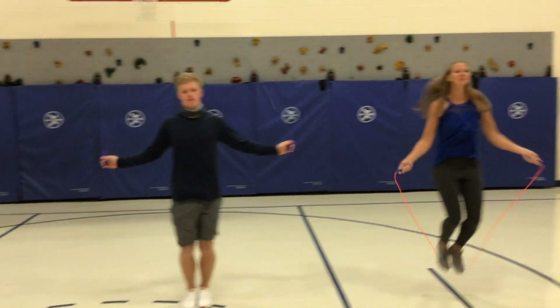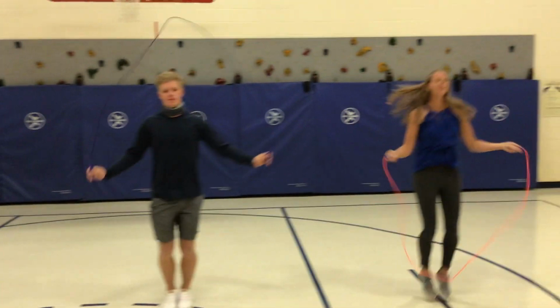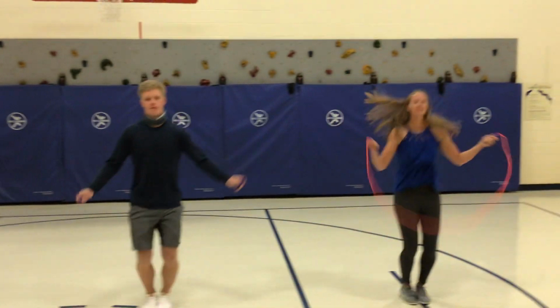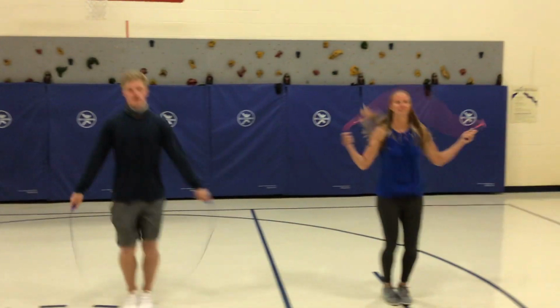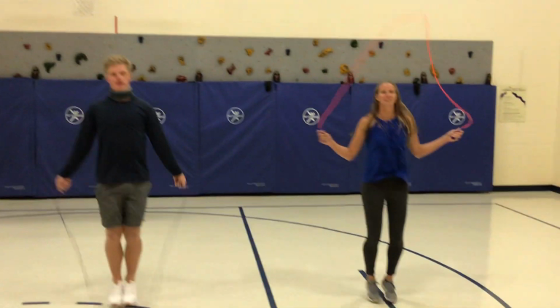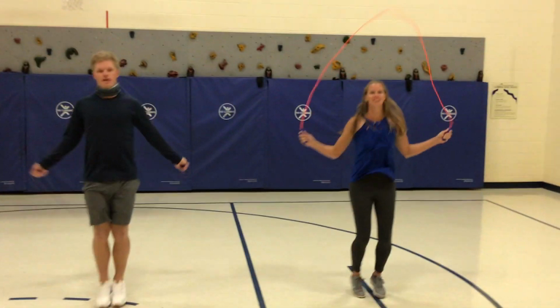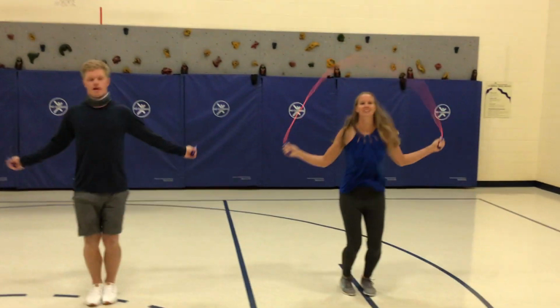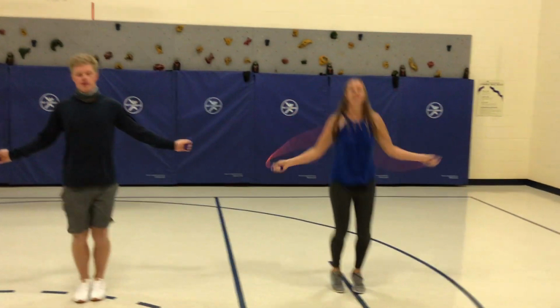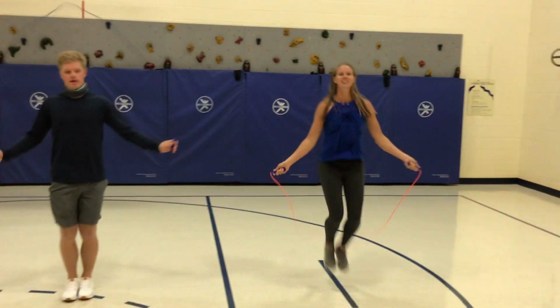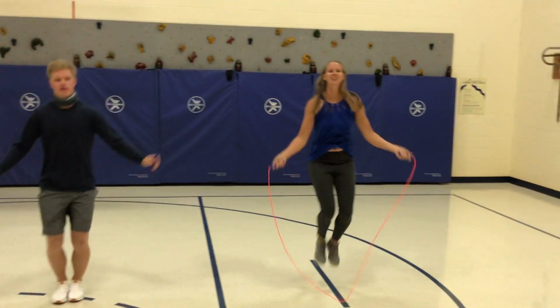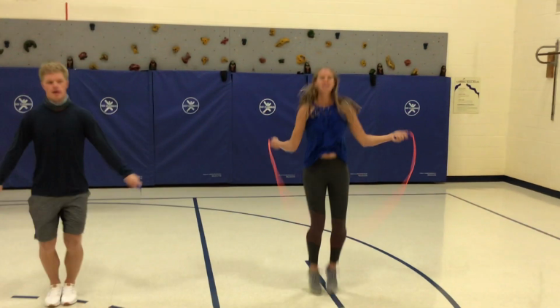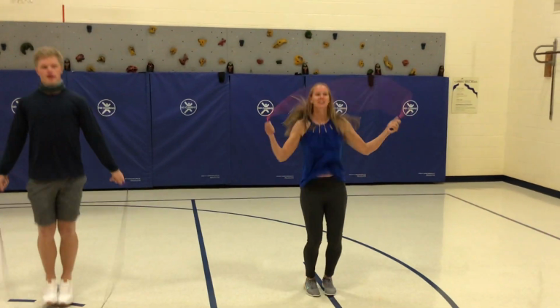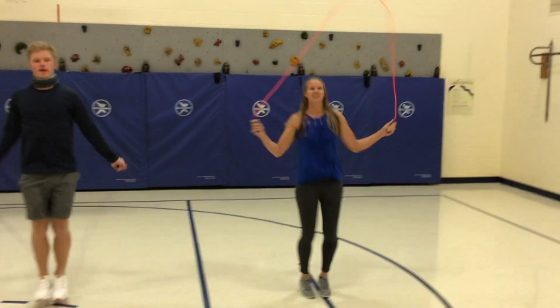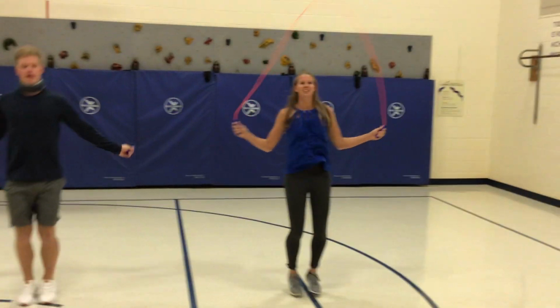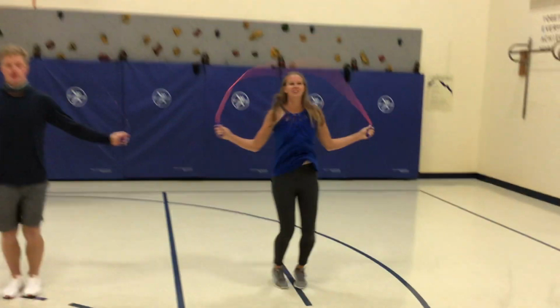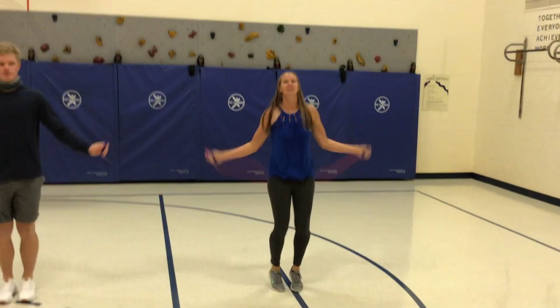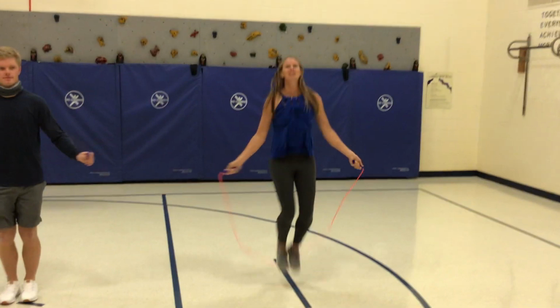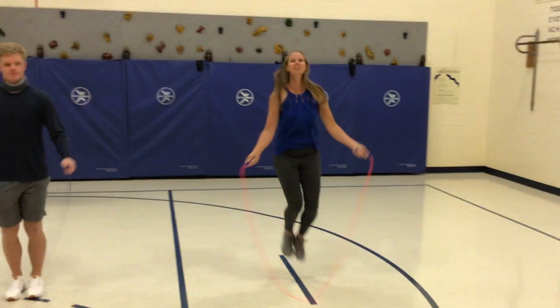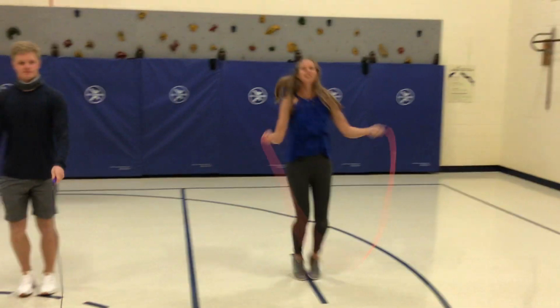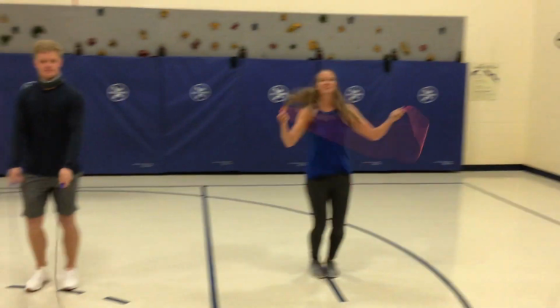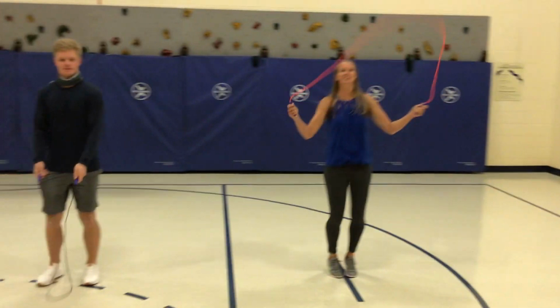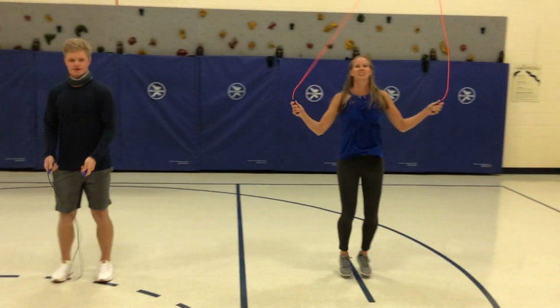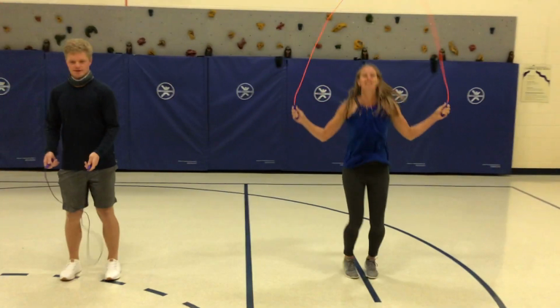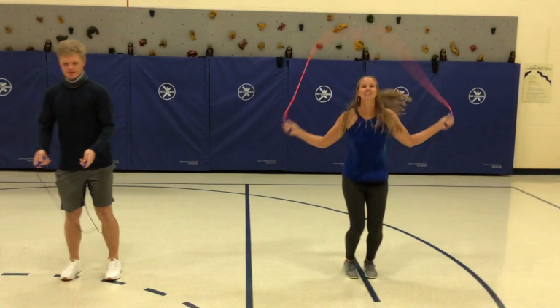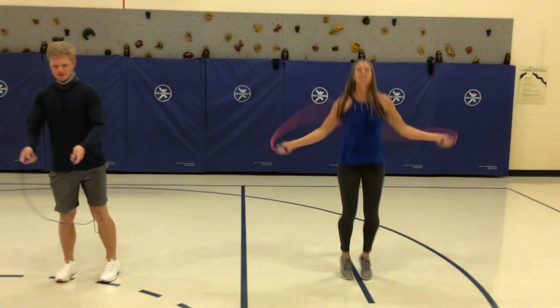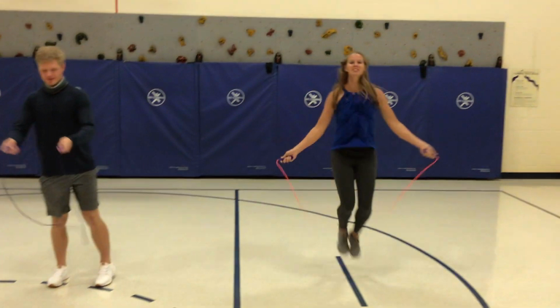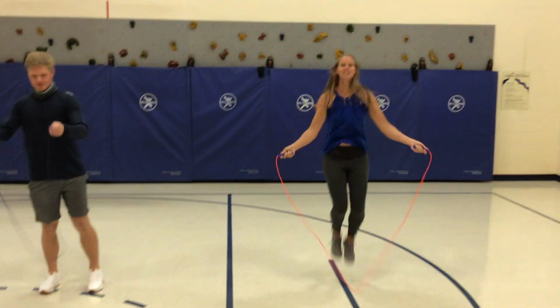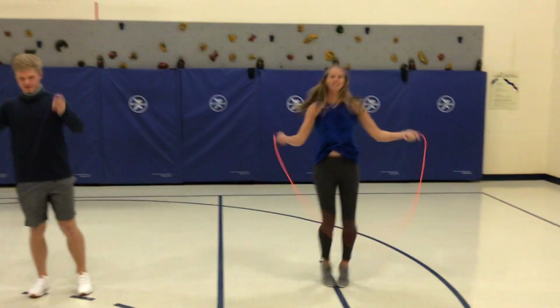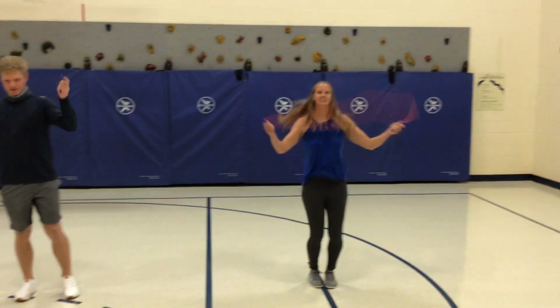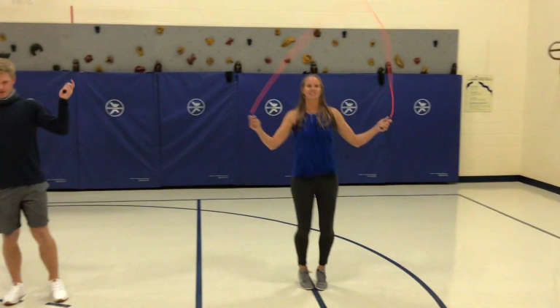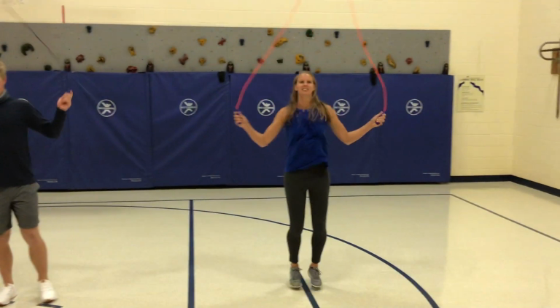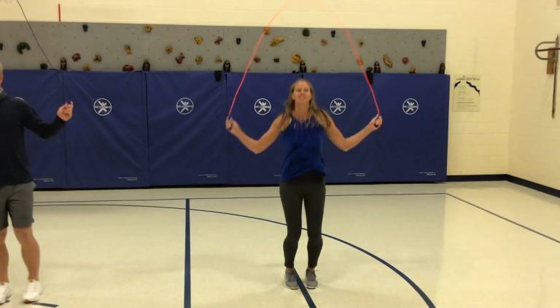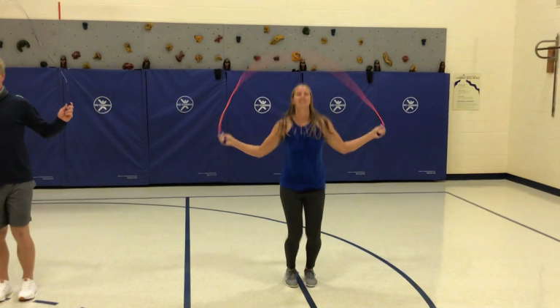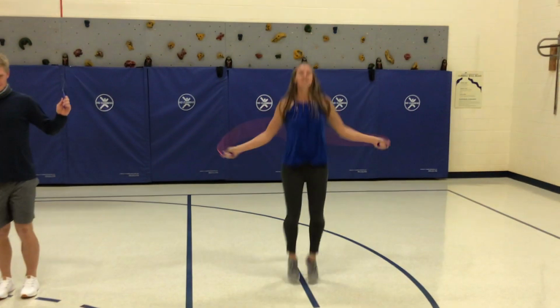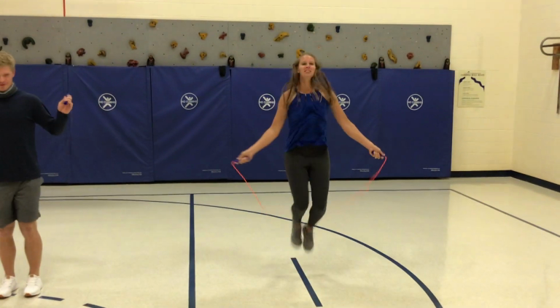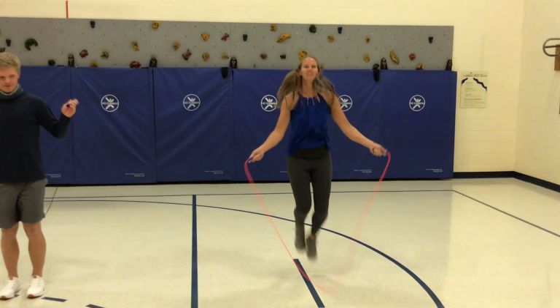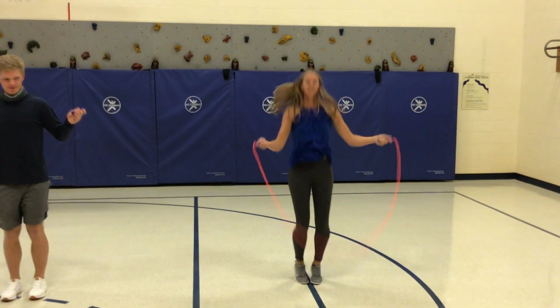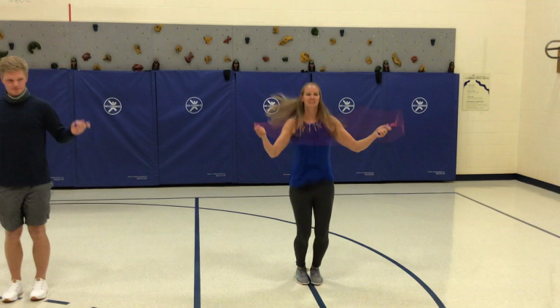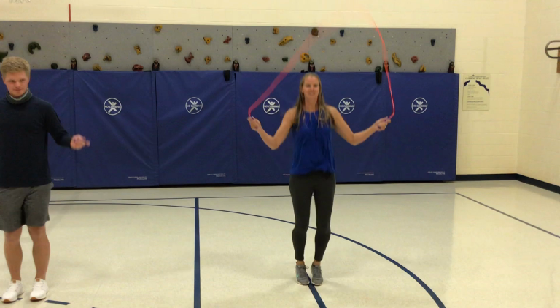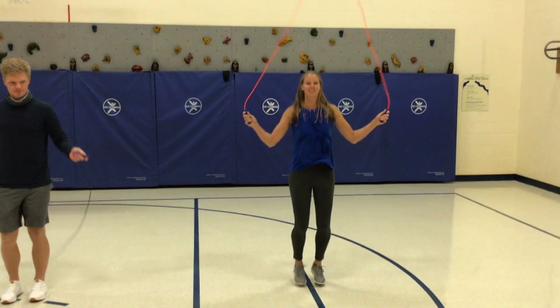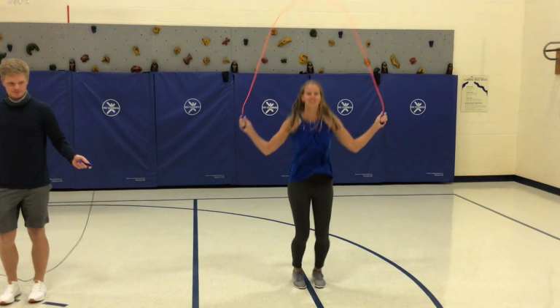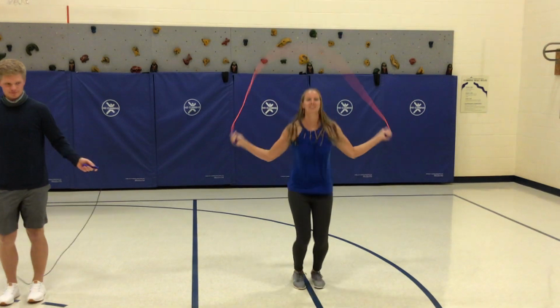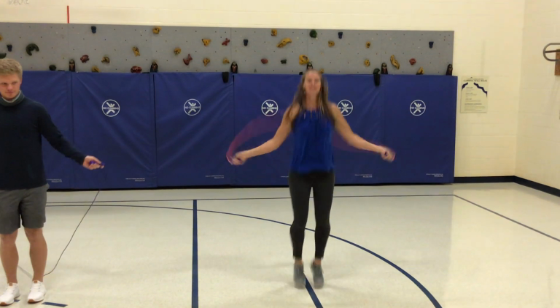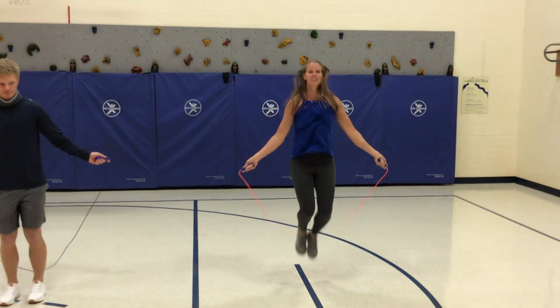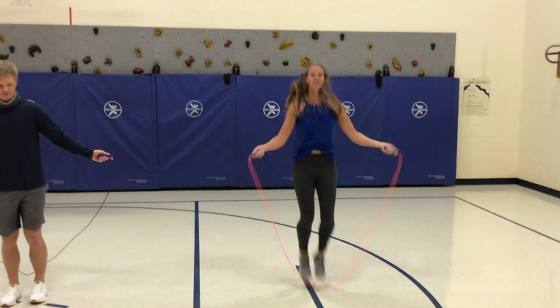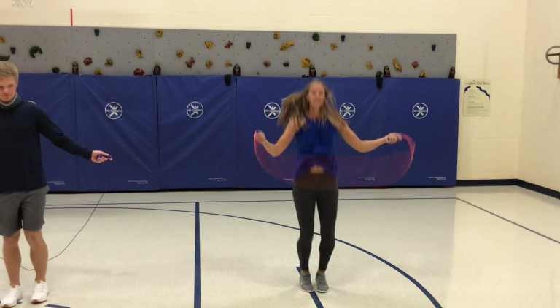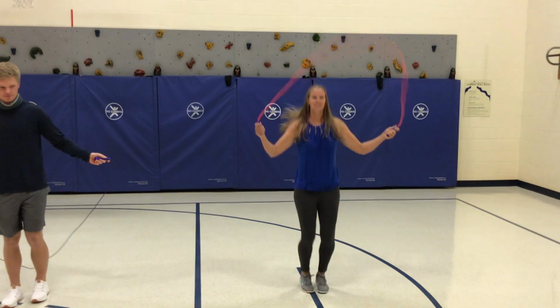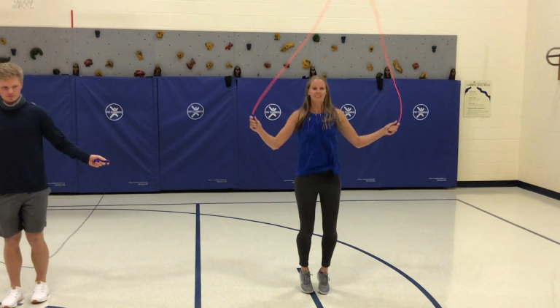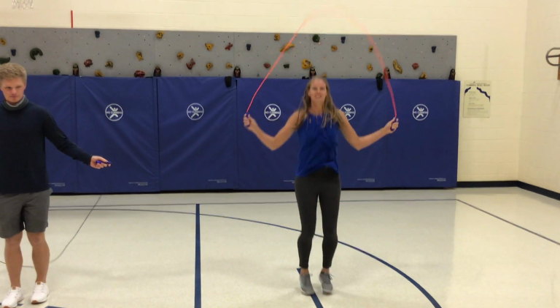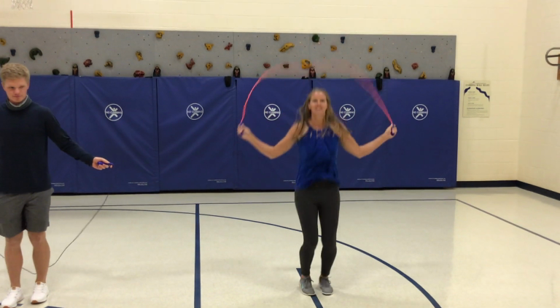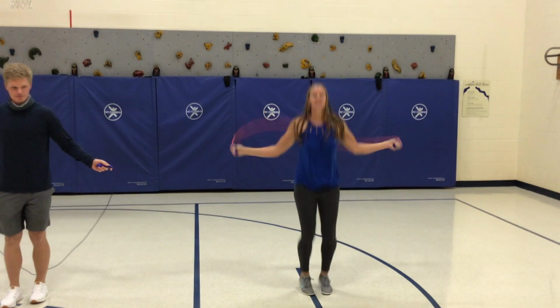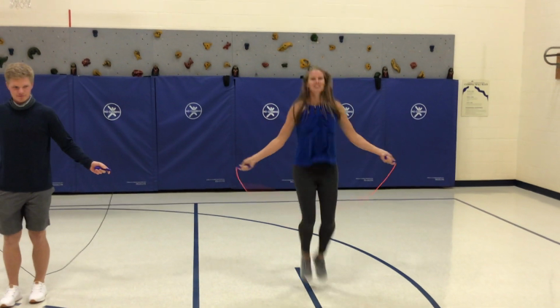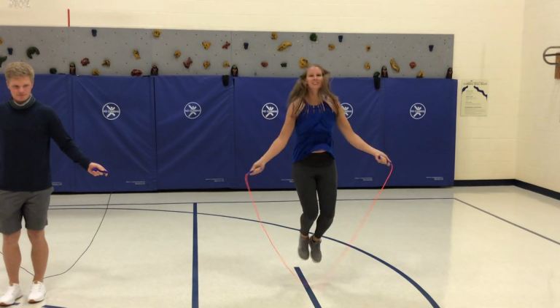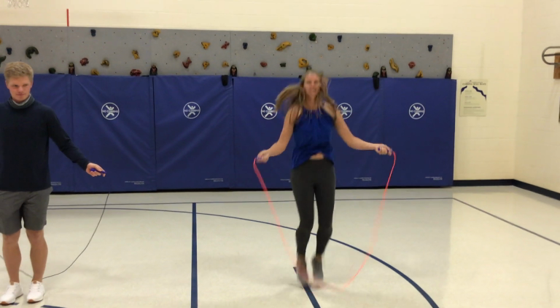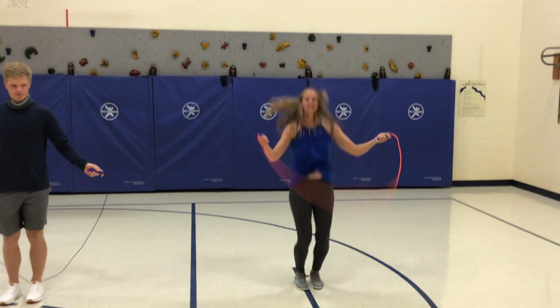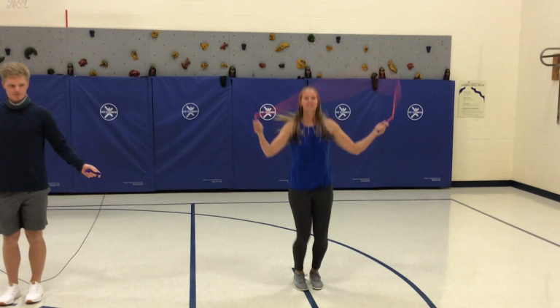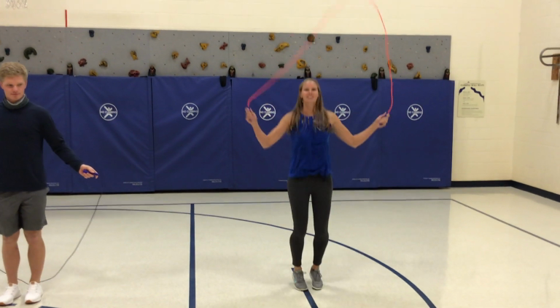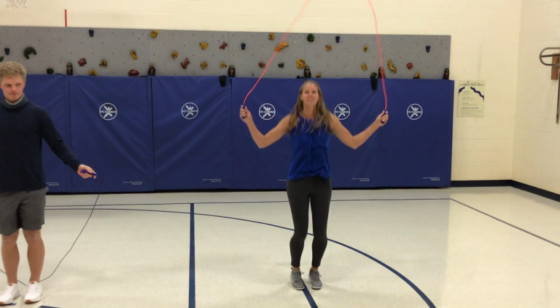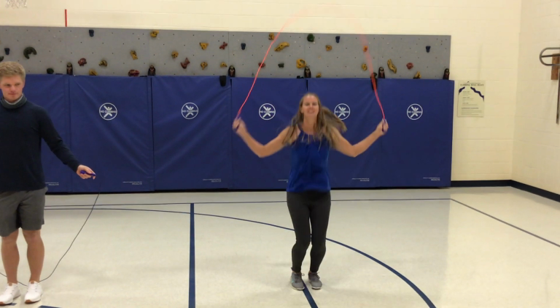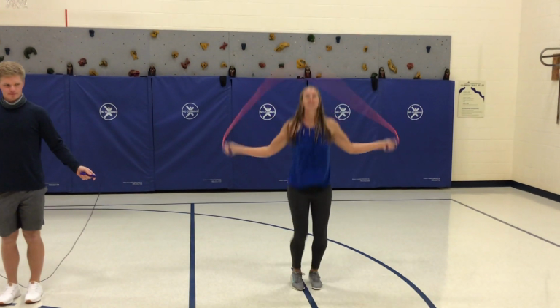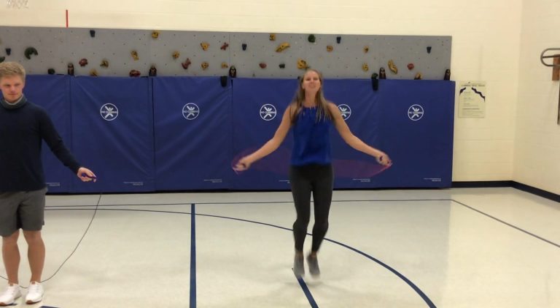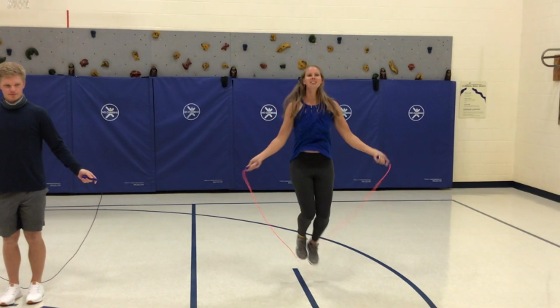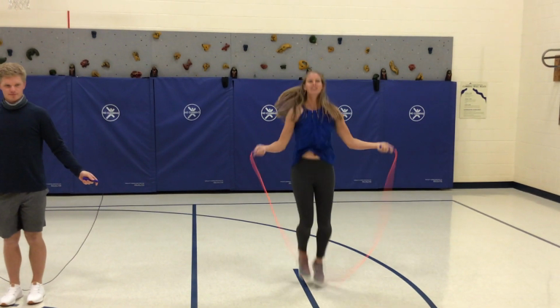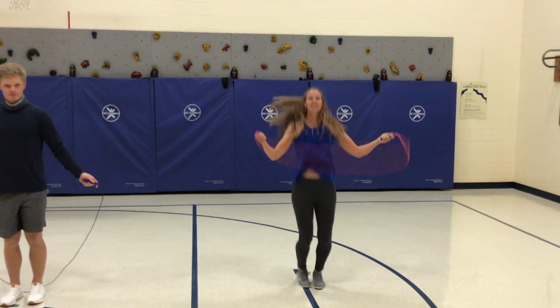All right, Mrs. K over here — she's doing a backwards jump and she has a little rebound in between there too.